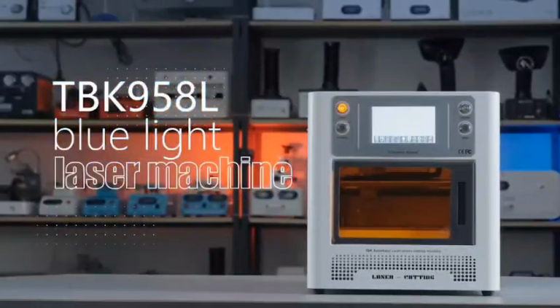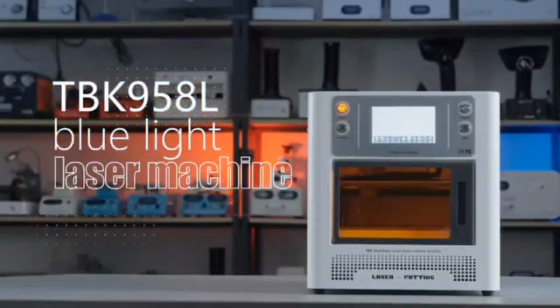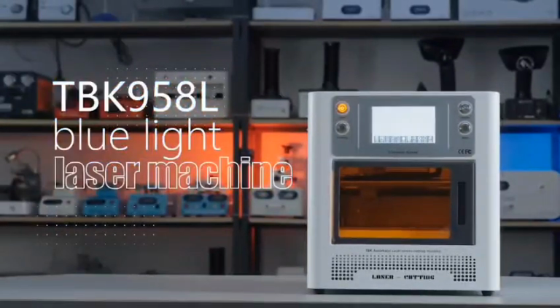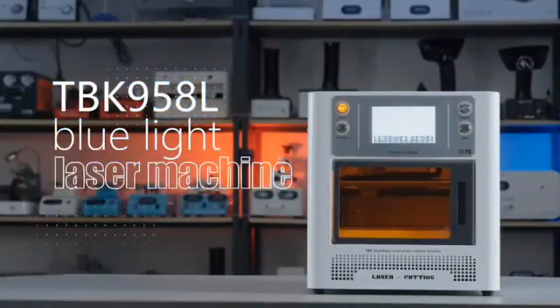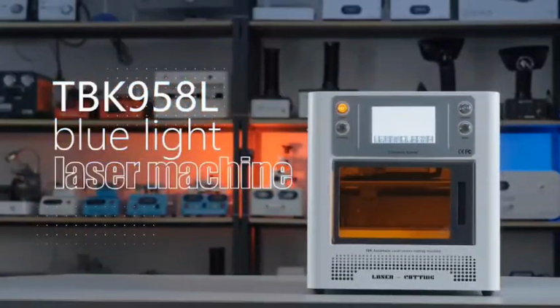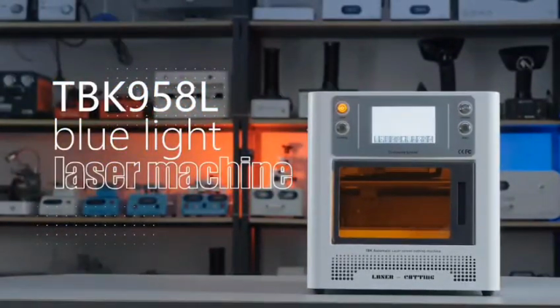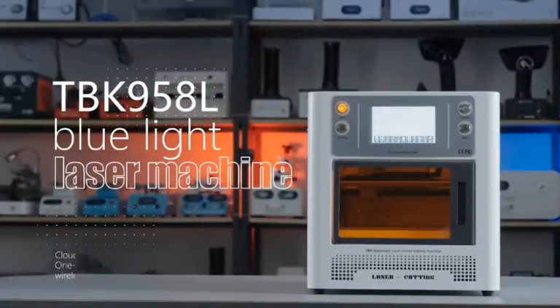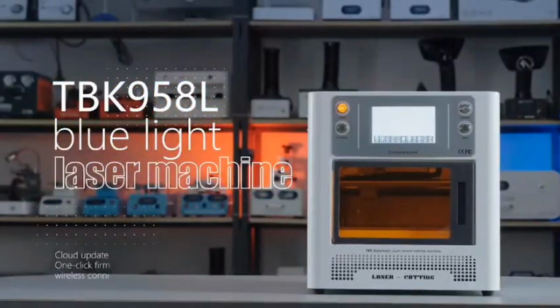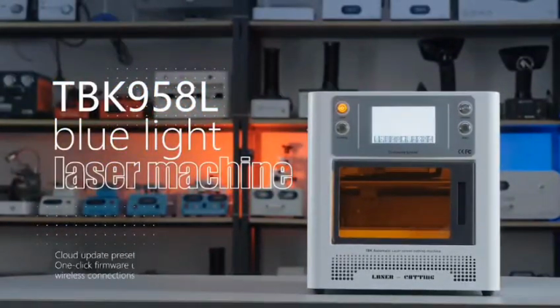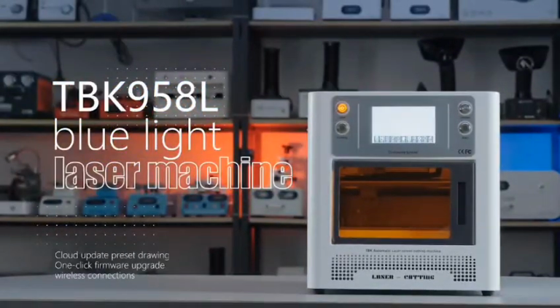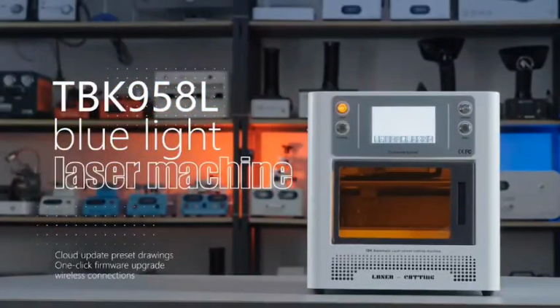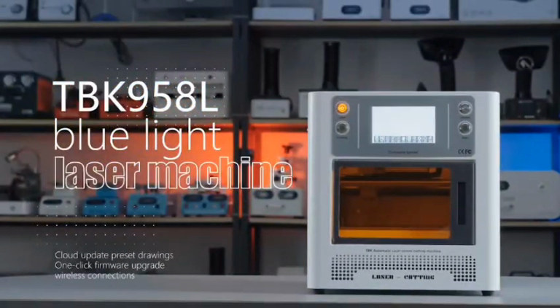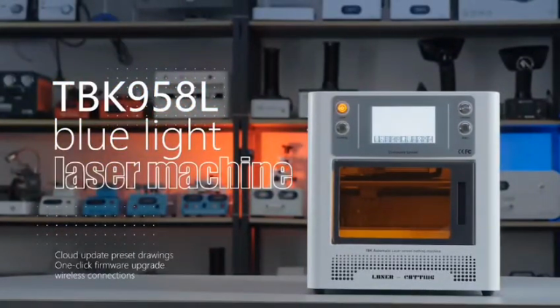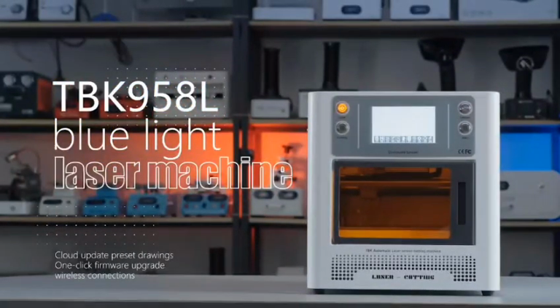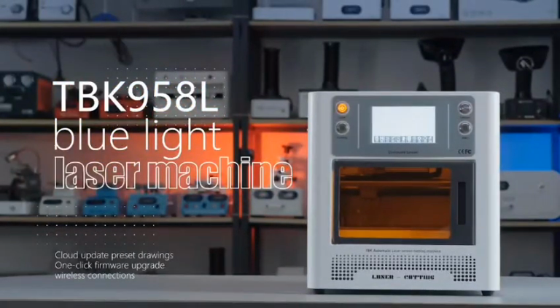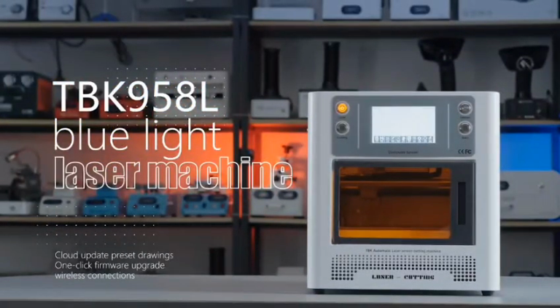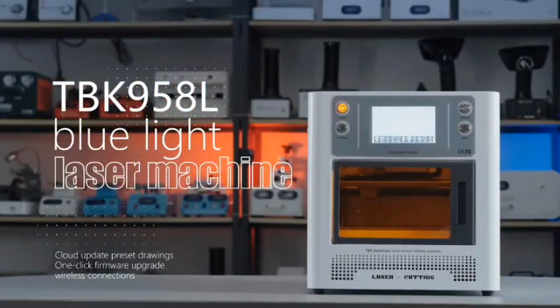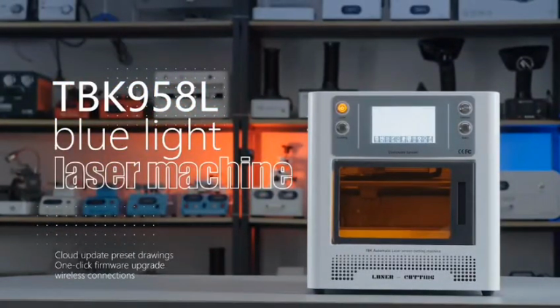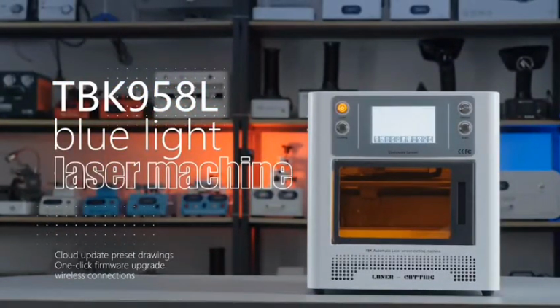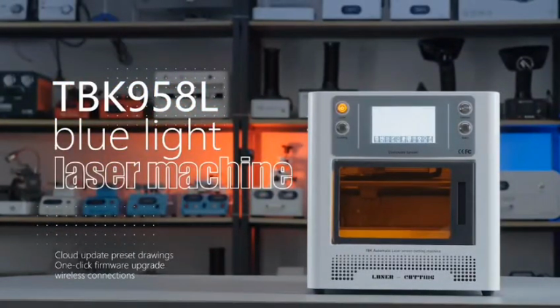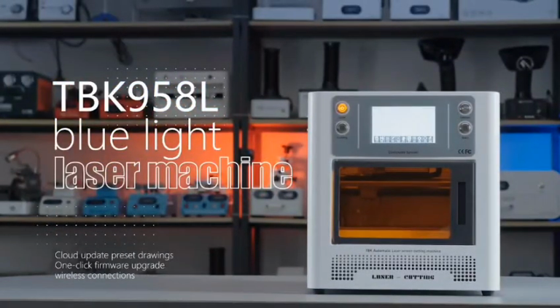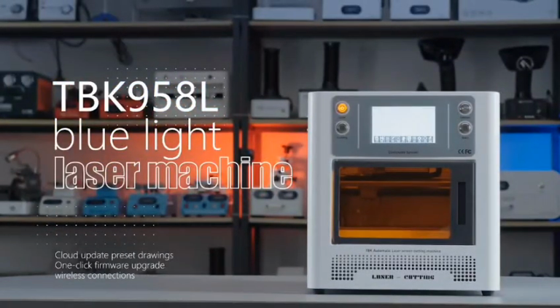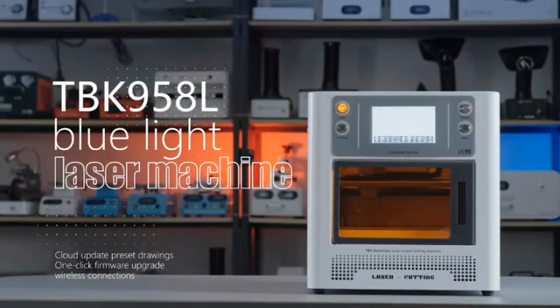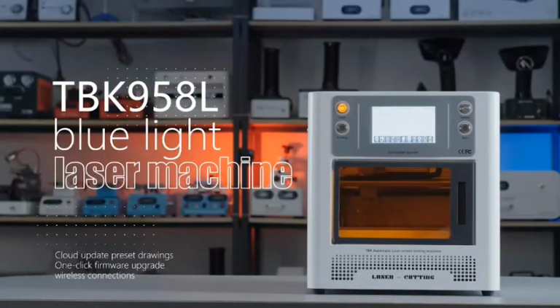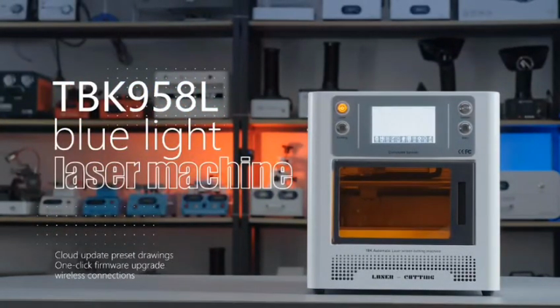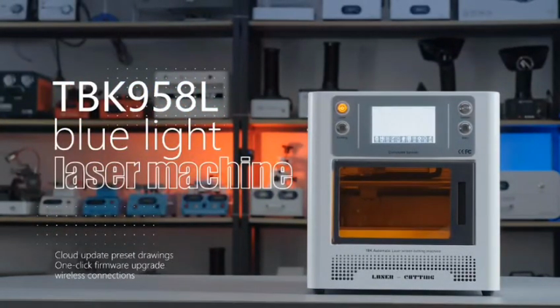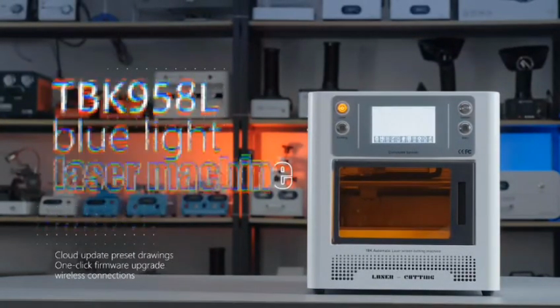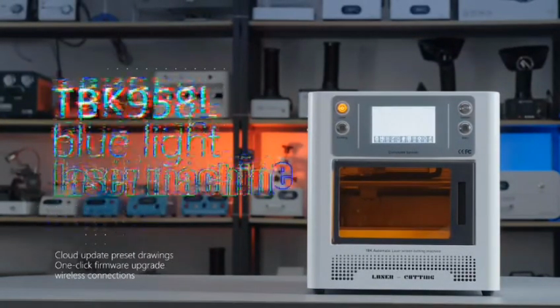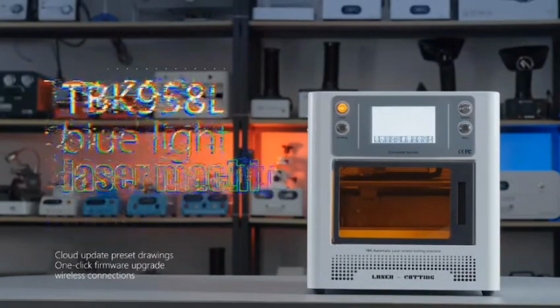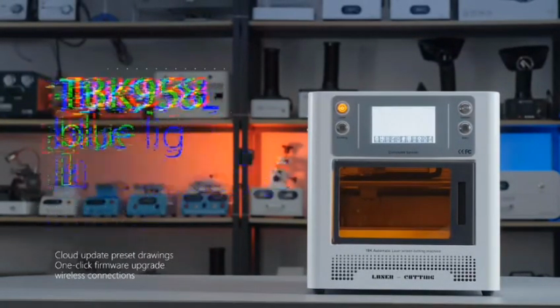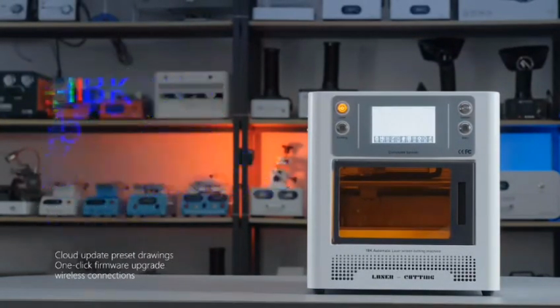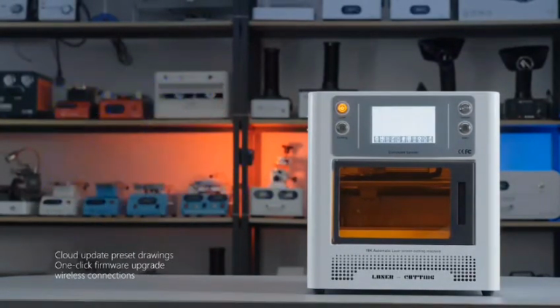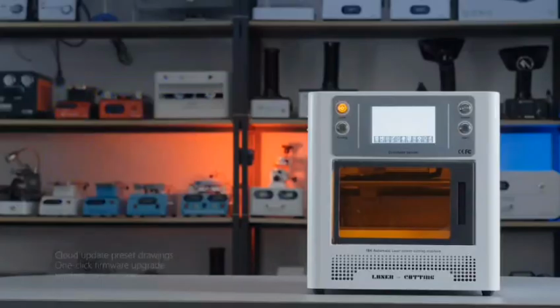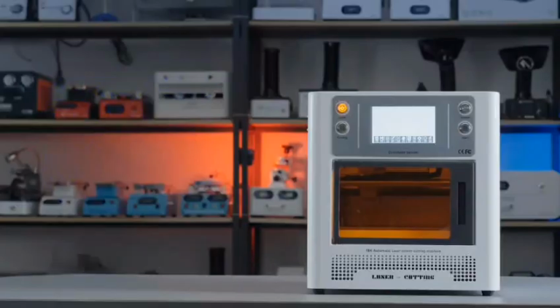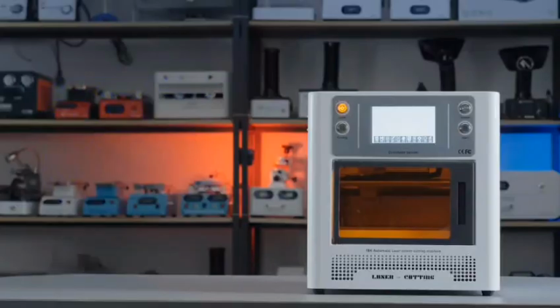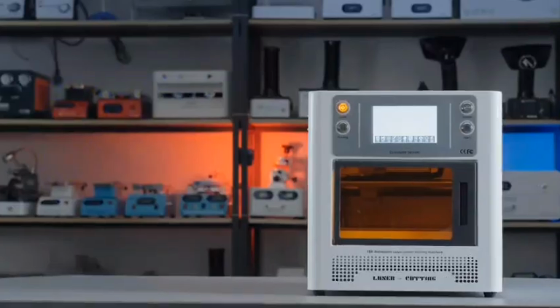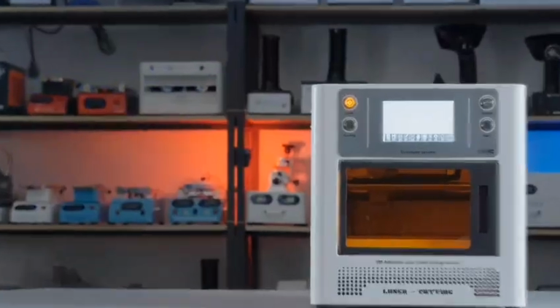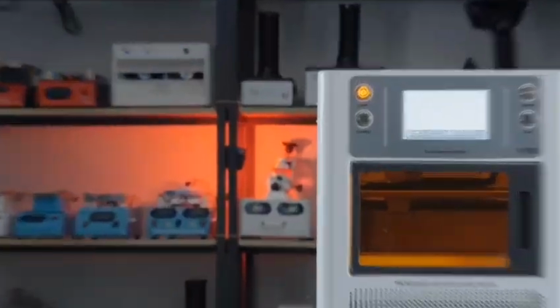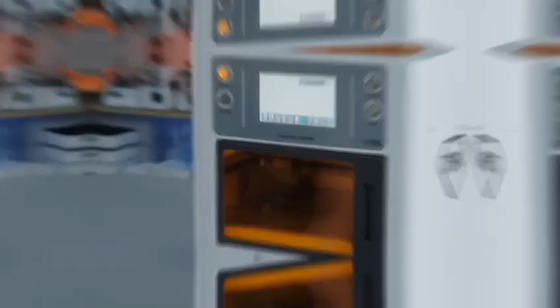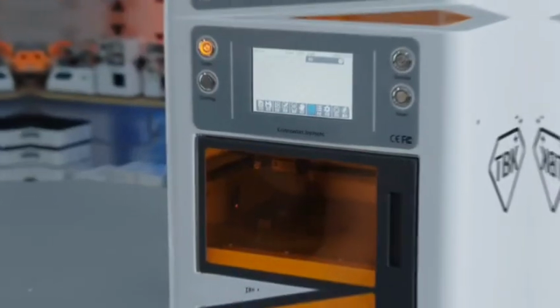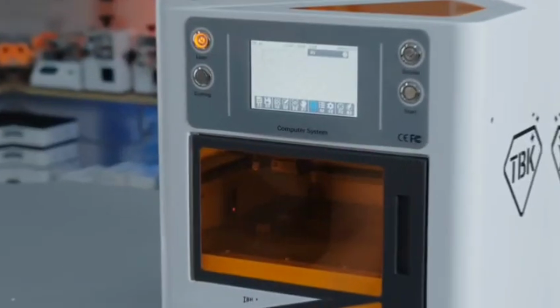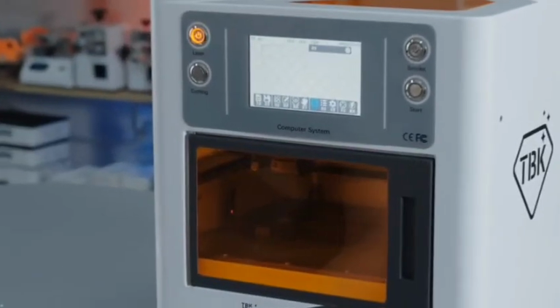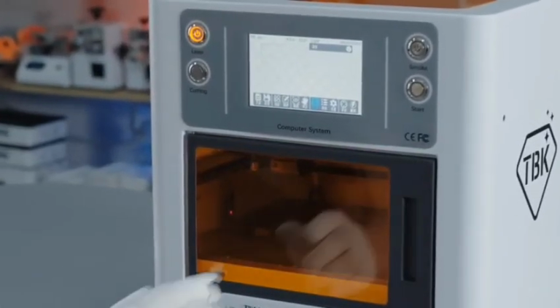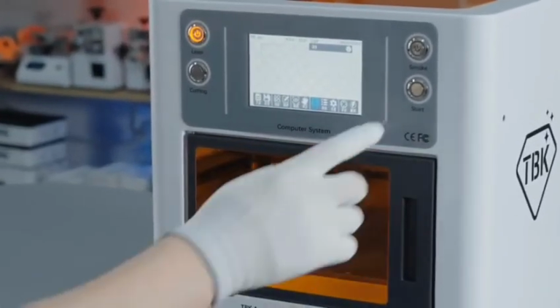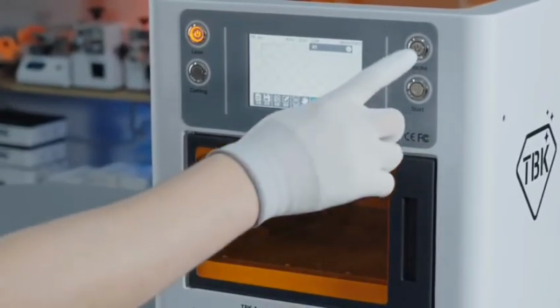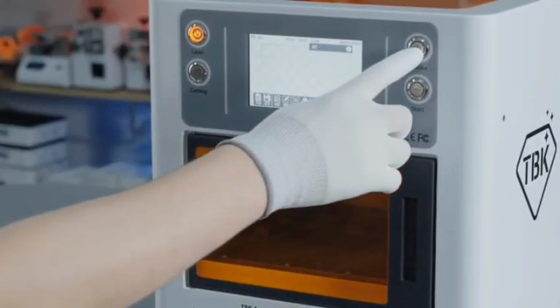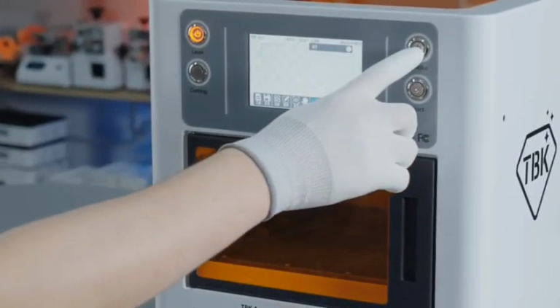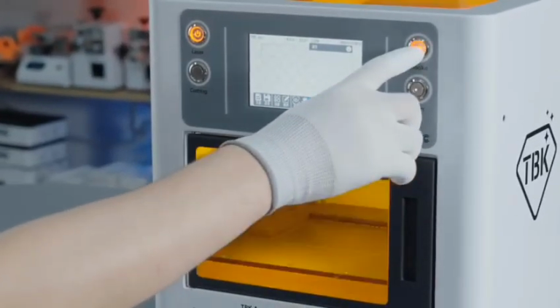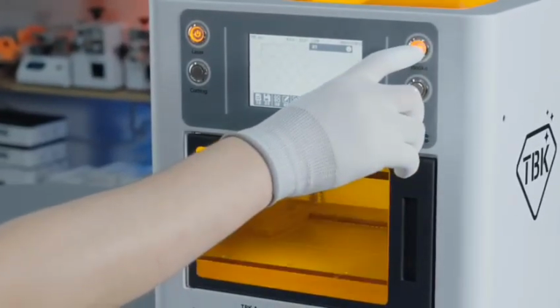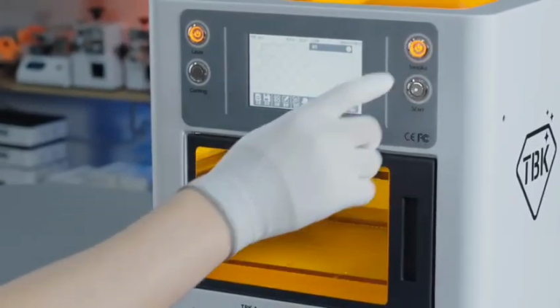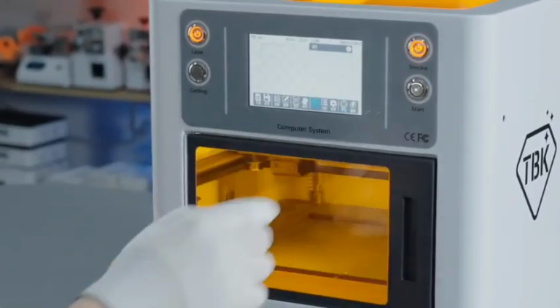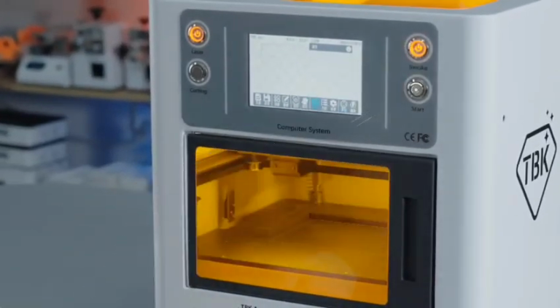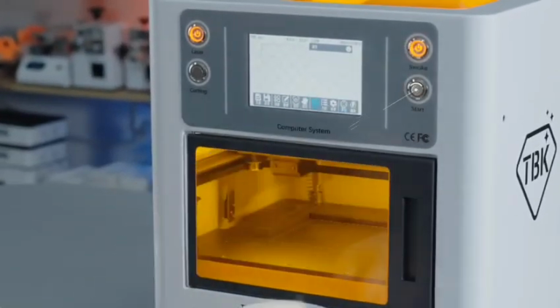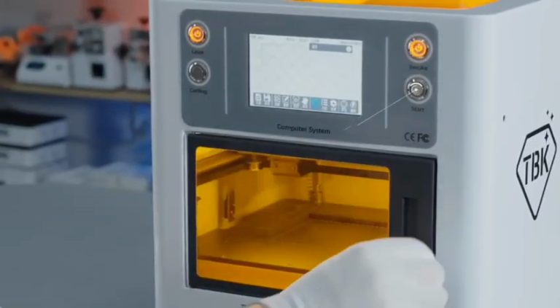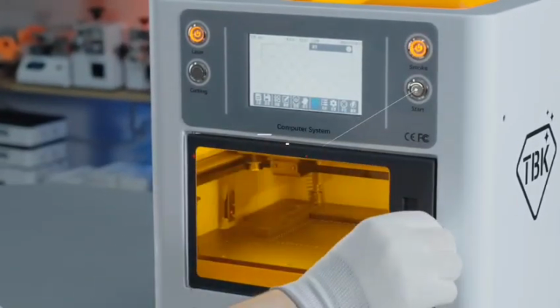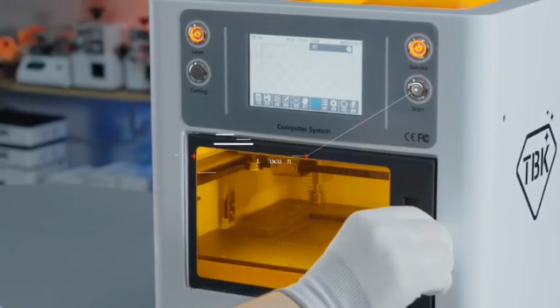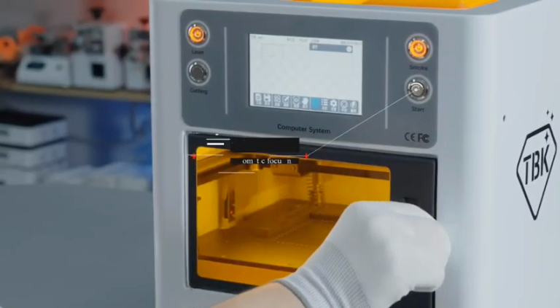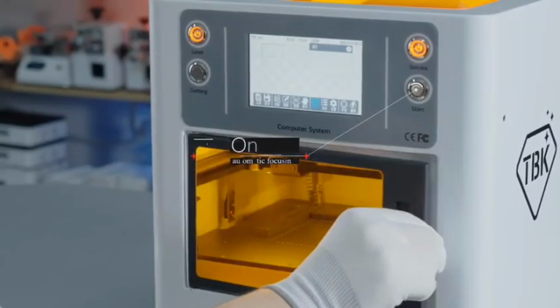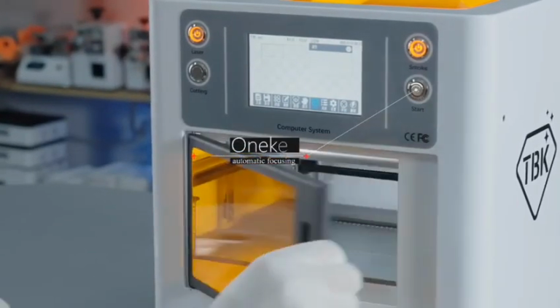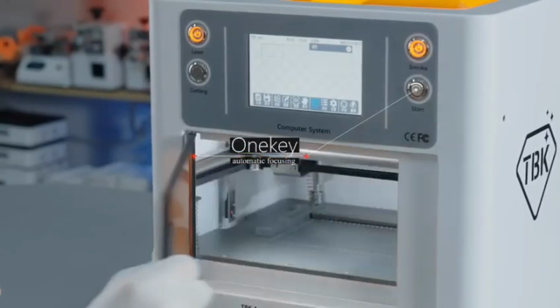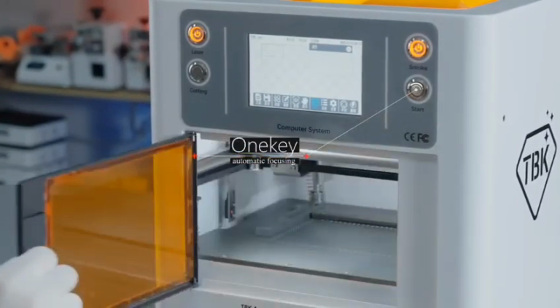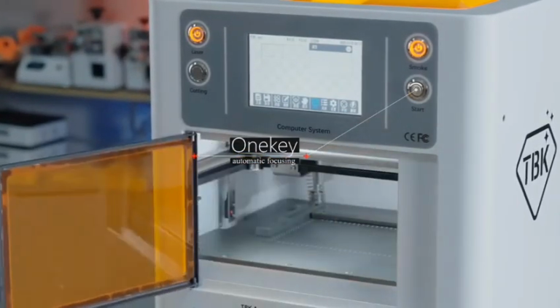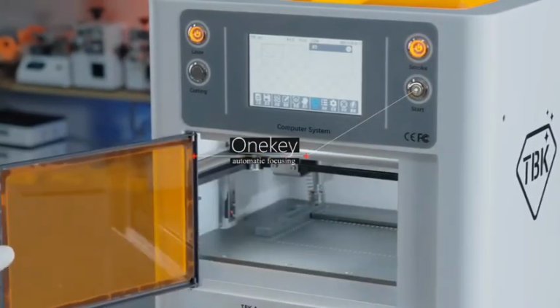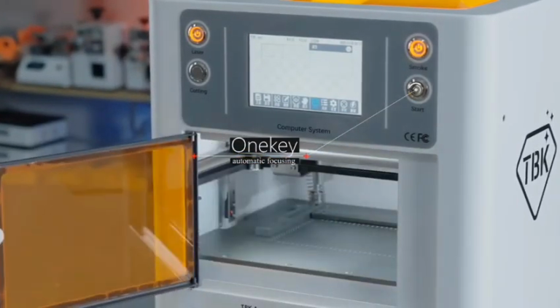DPK958L Blue Laser Machine — your maintenance ideas are good helpers. Let's look at some of its features in the next steps.